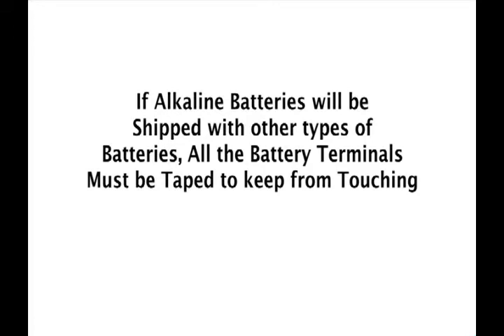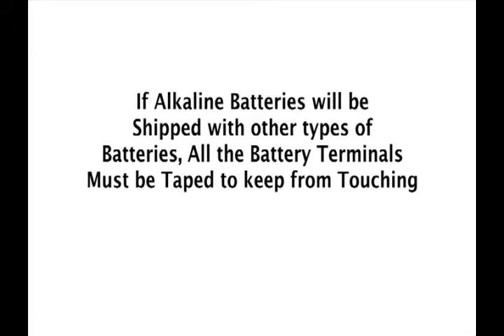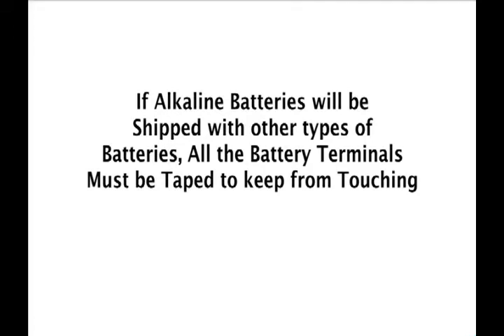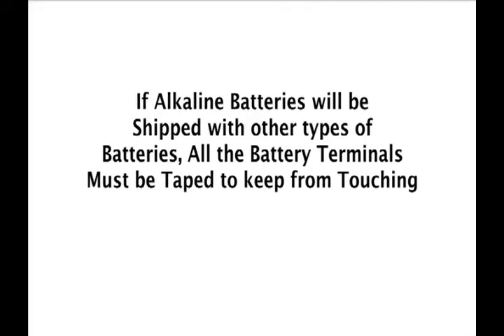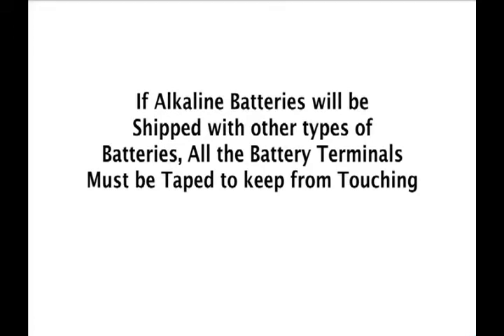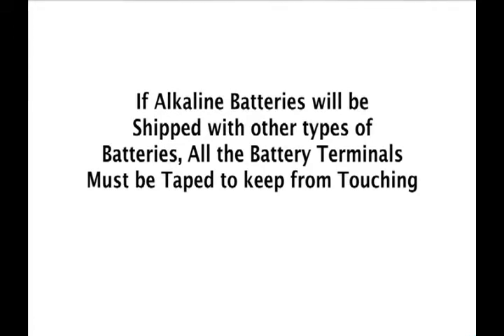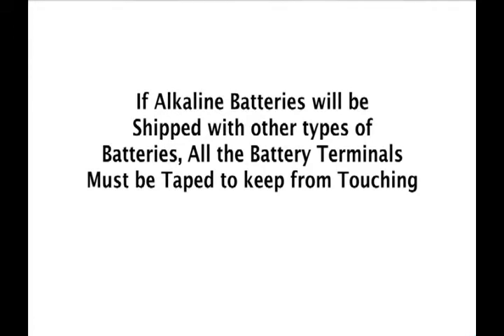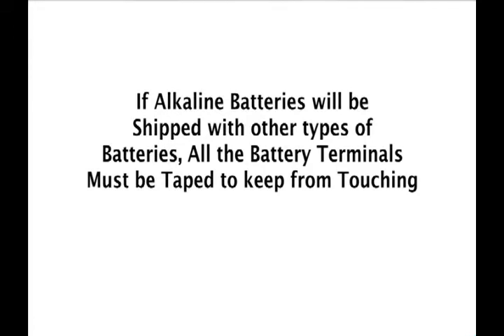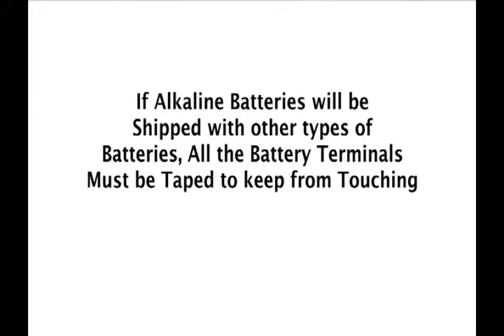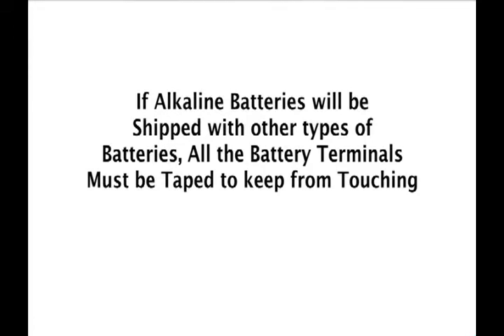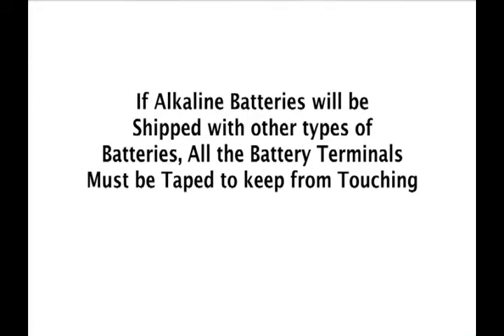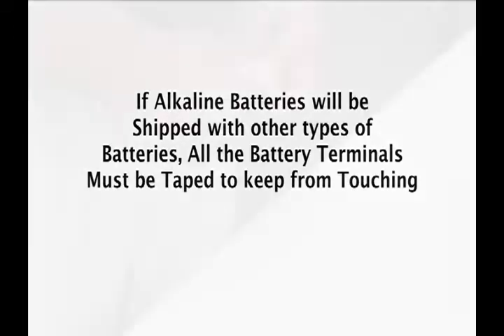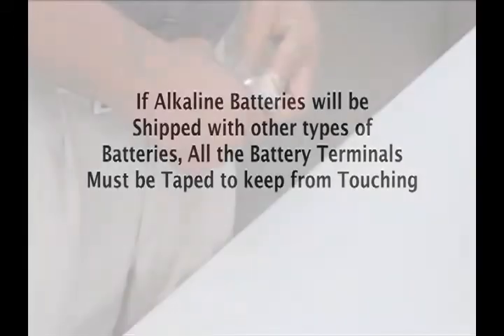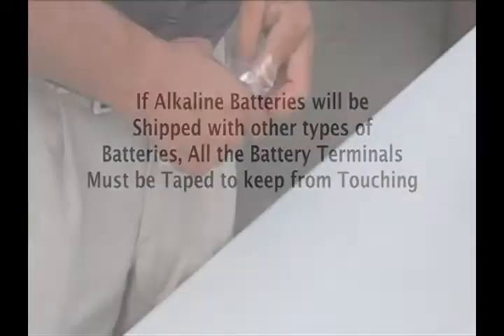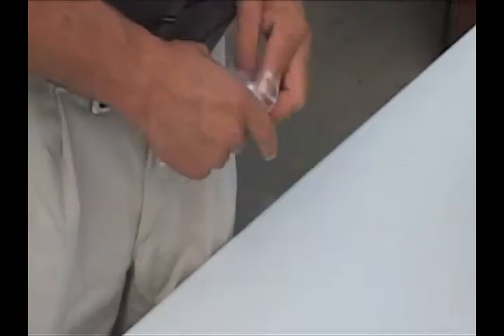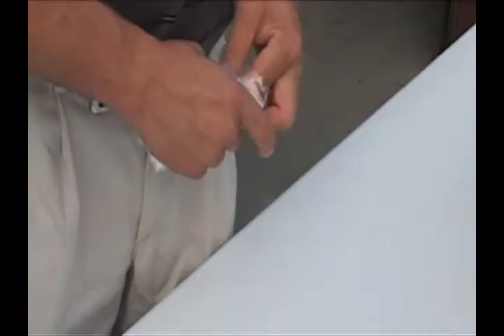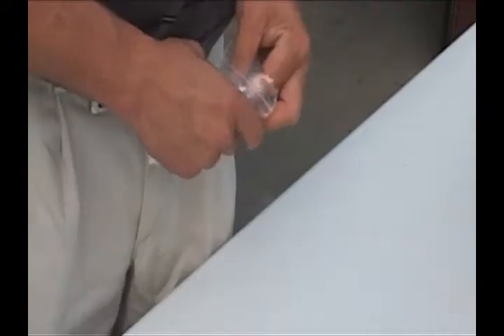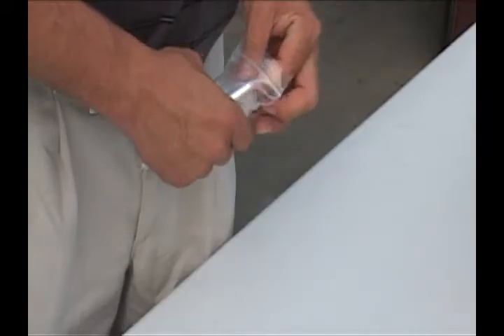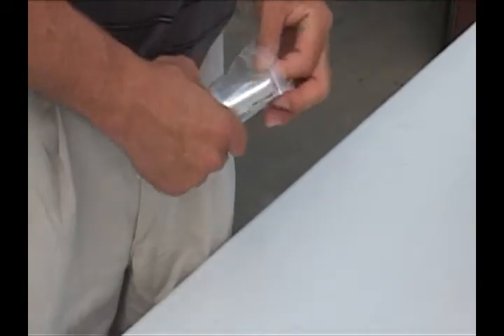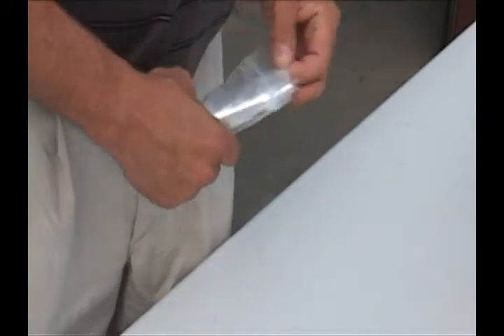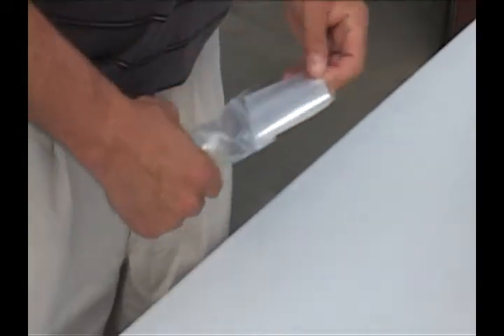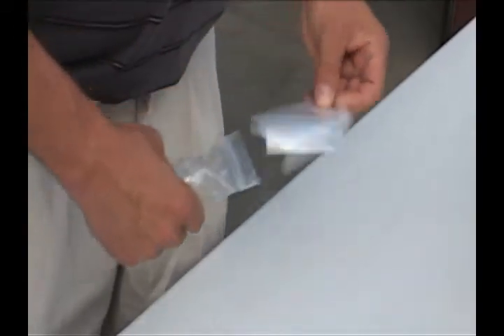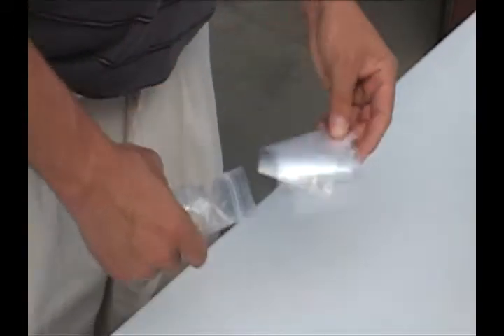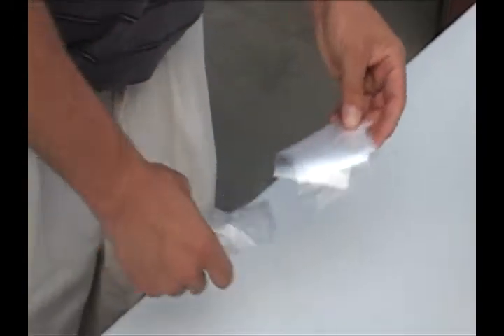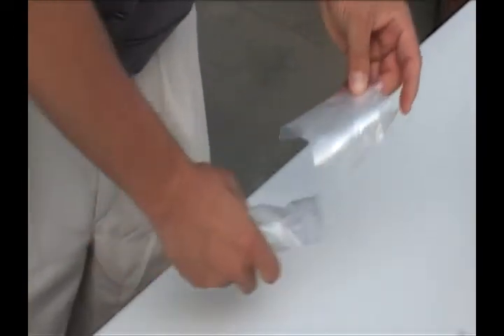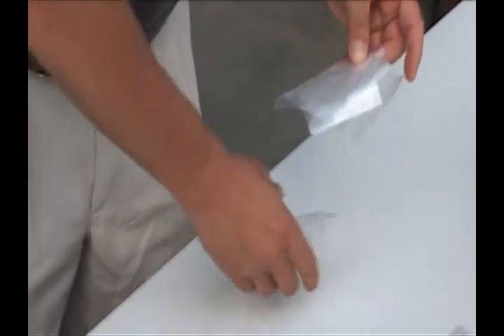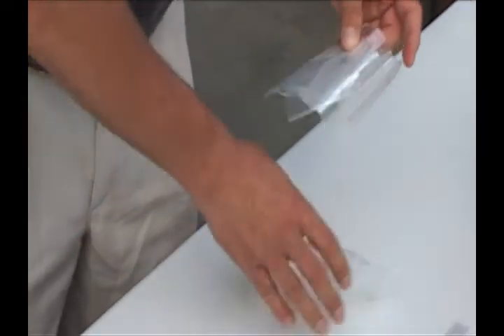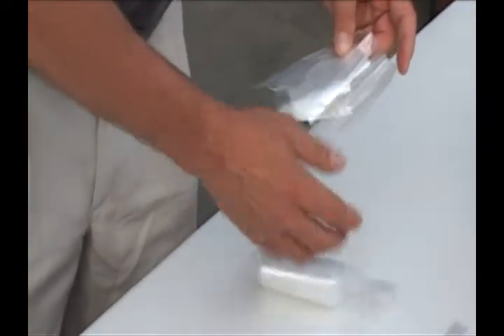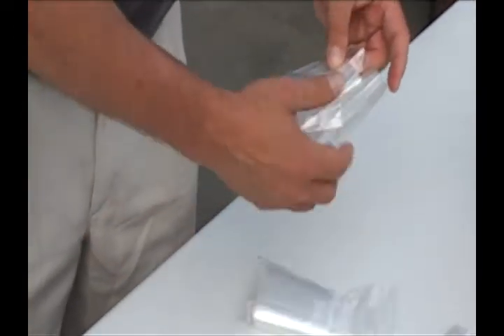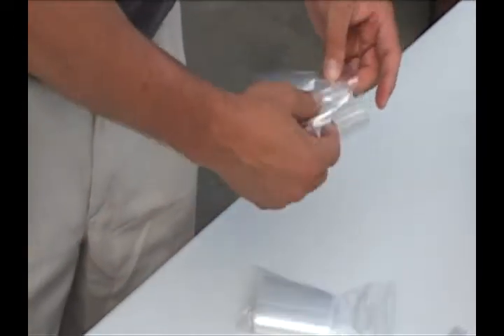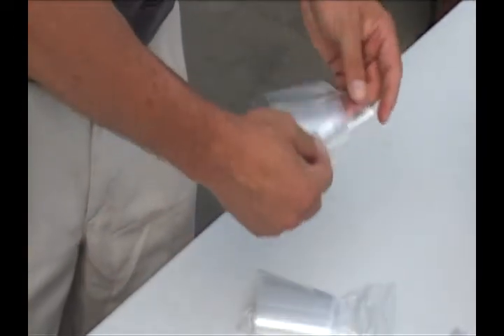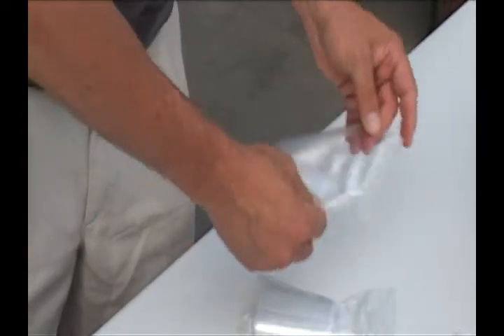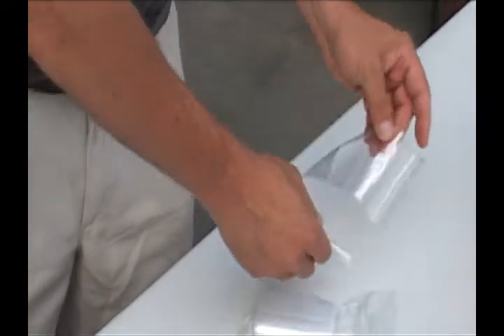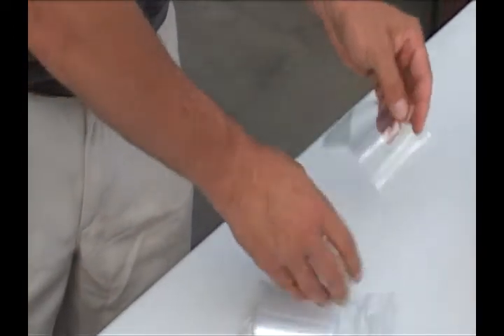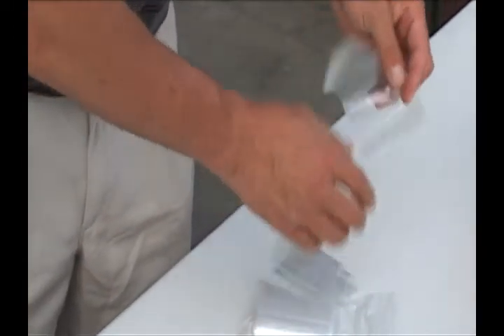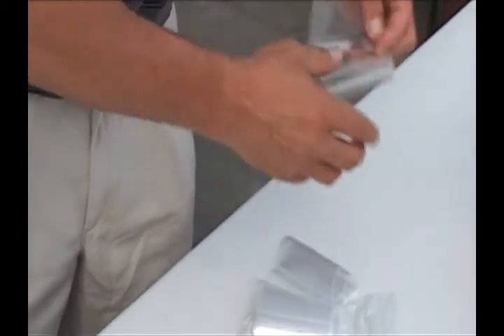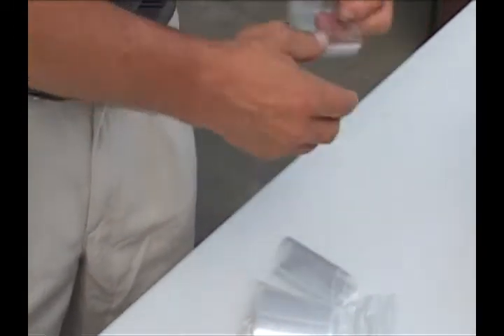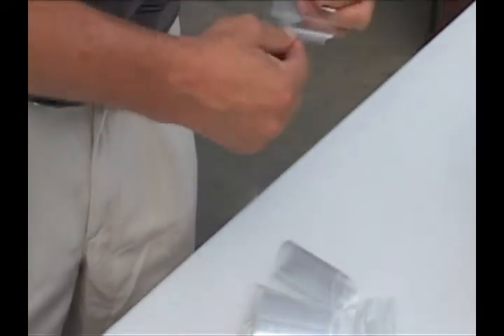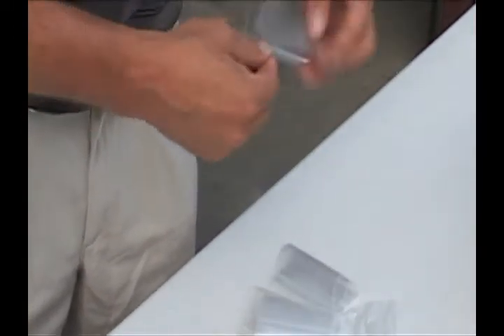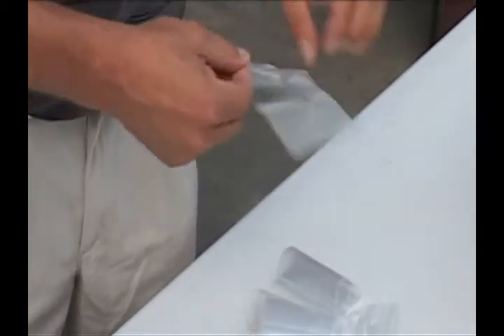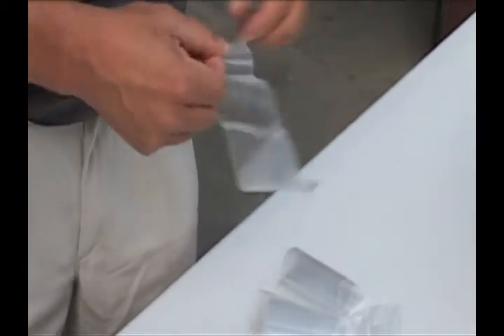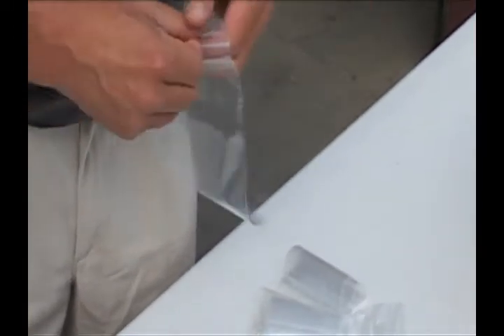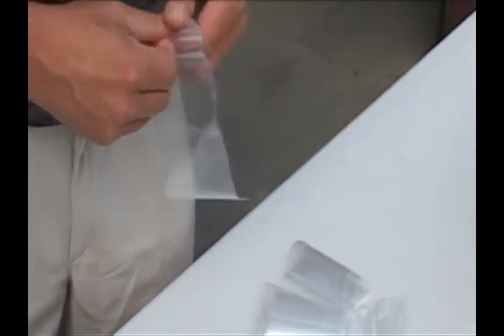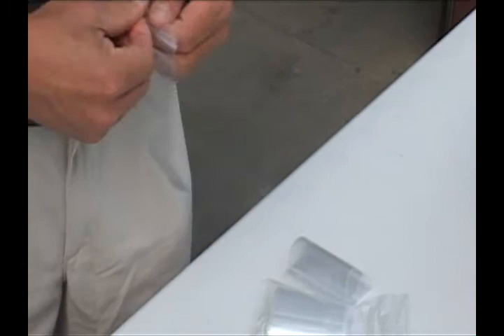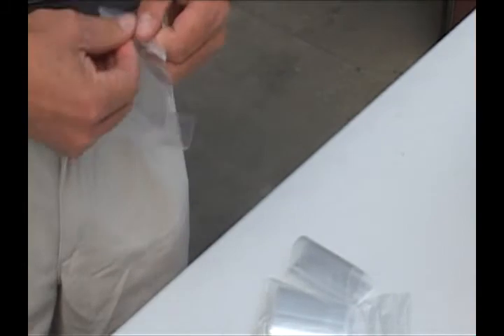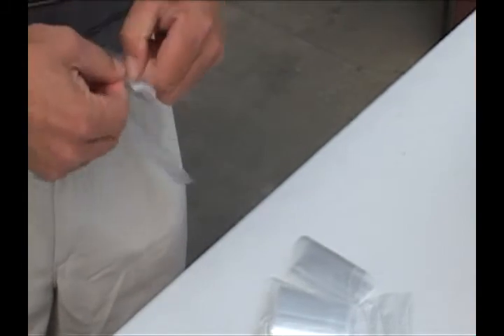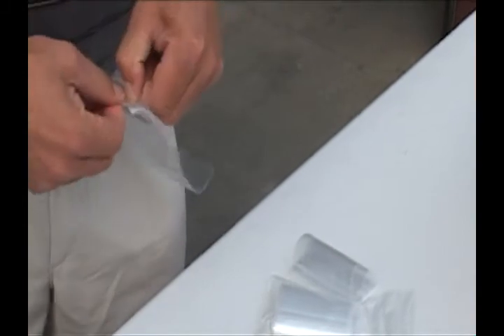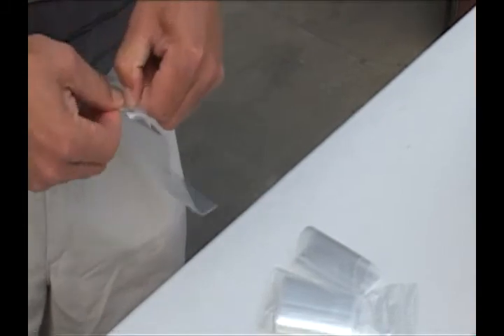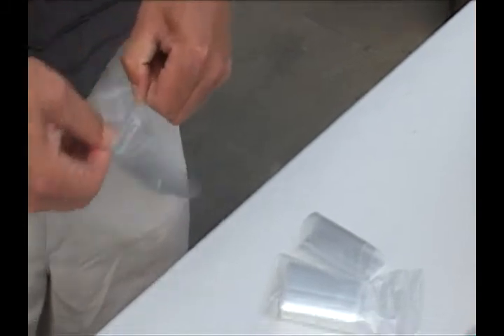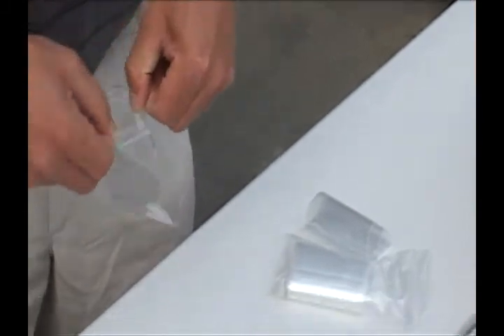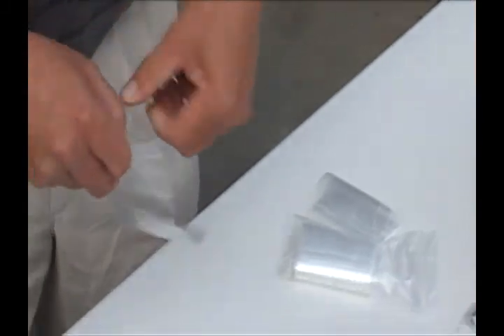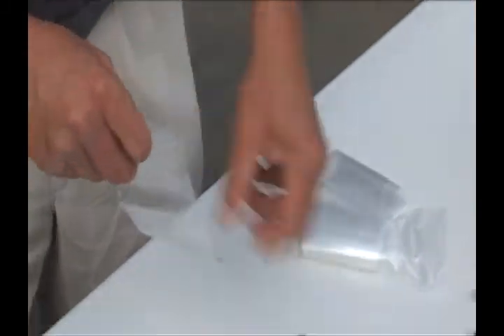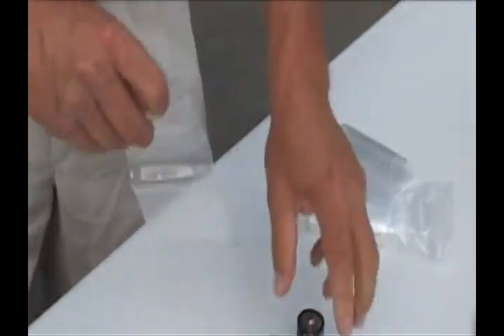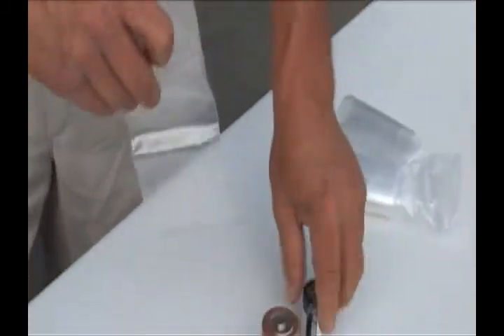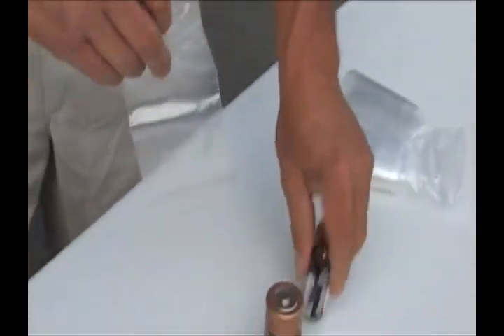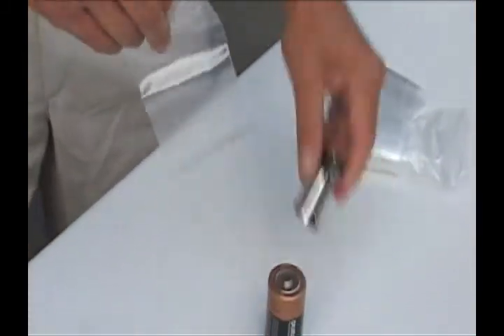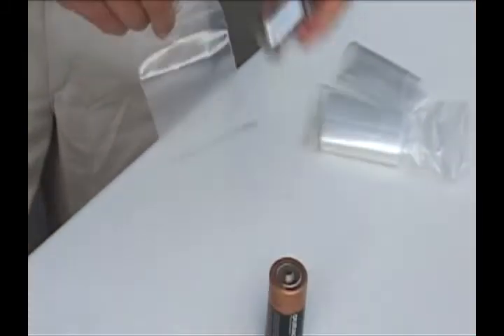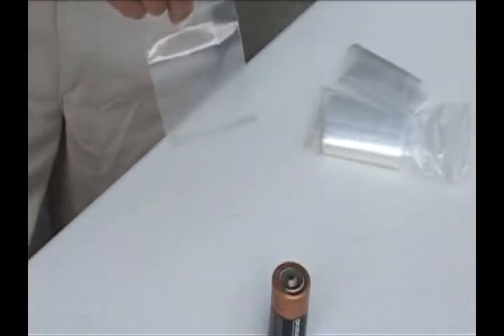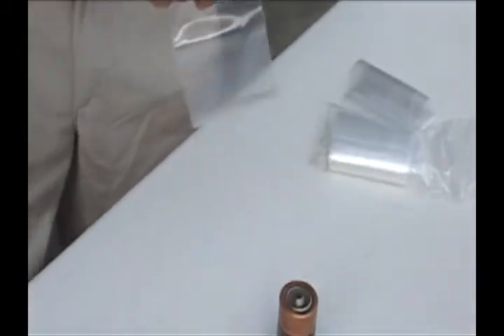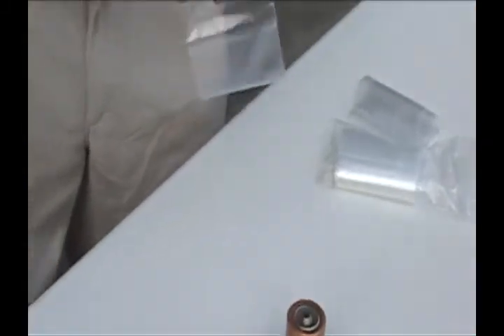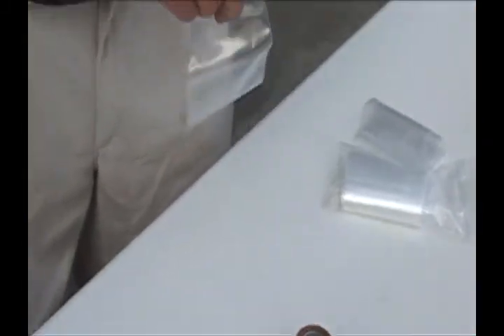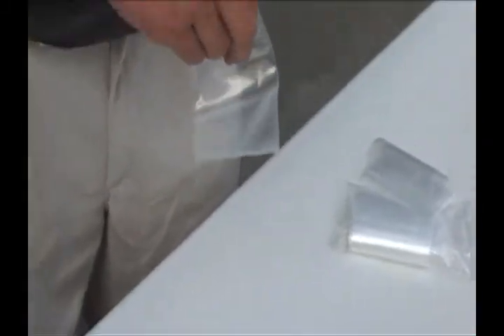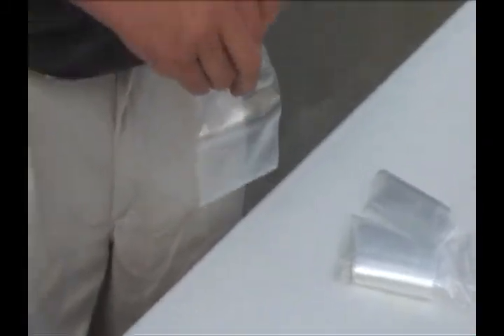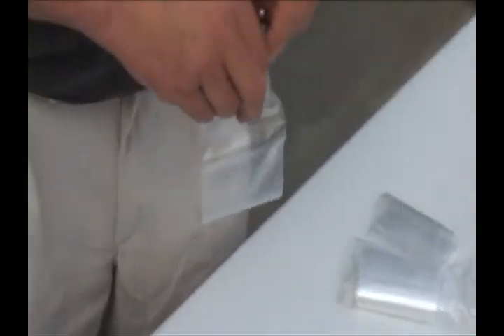Since we have other types of batteries in this bucket, we will individually bag each of these alkaline batteries.